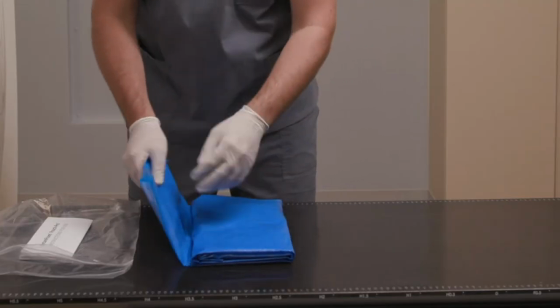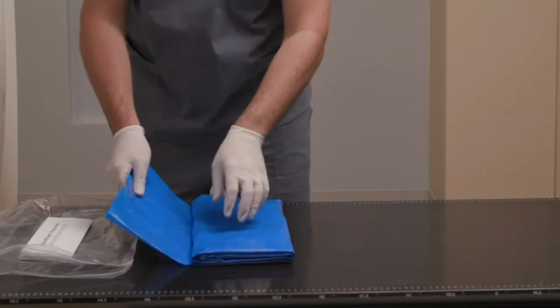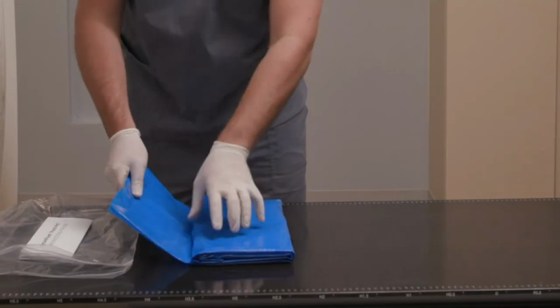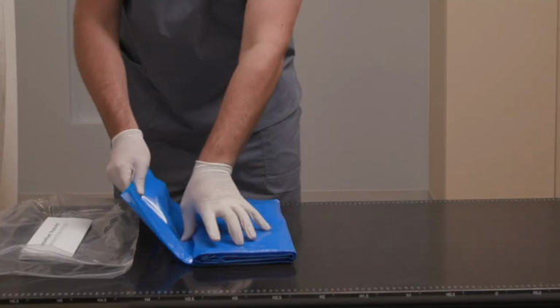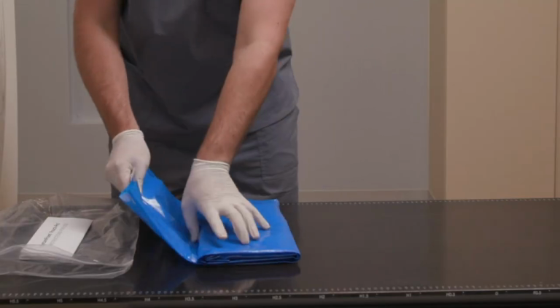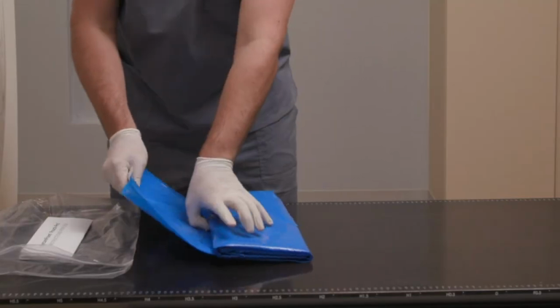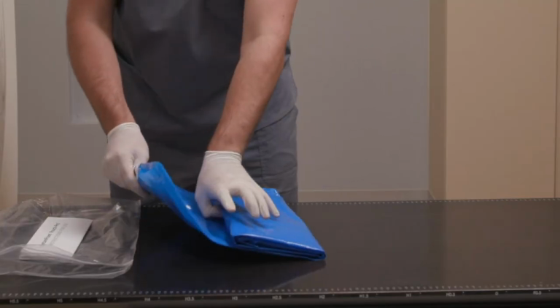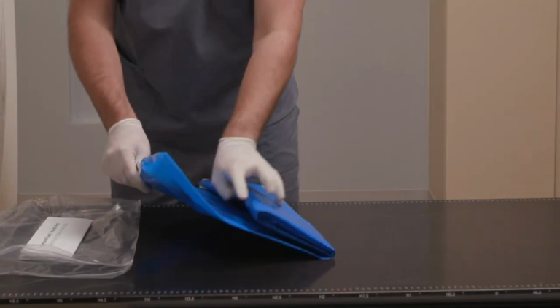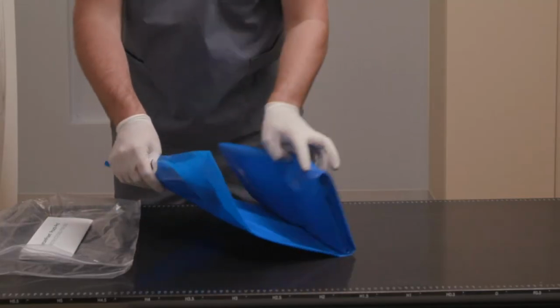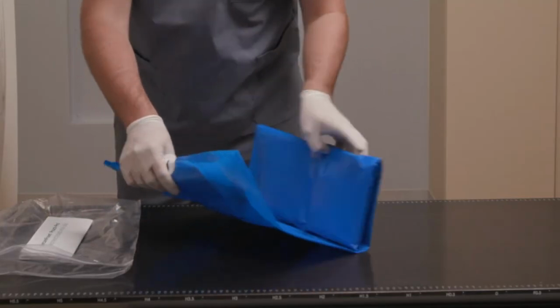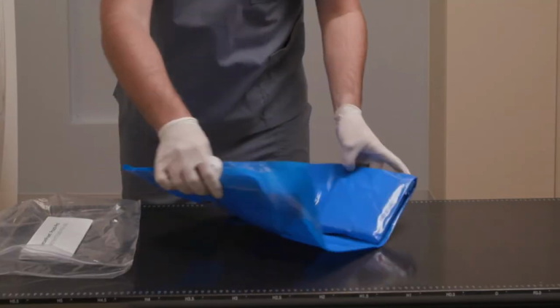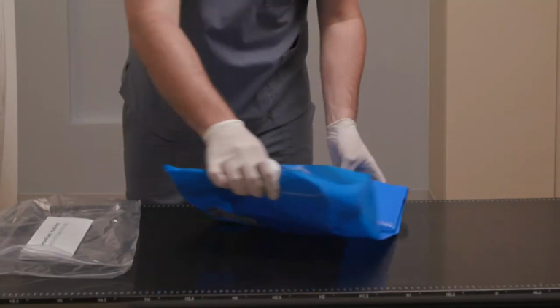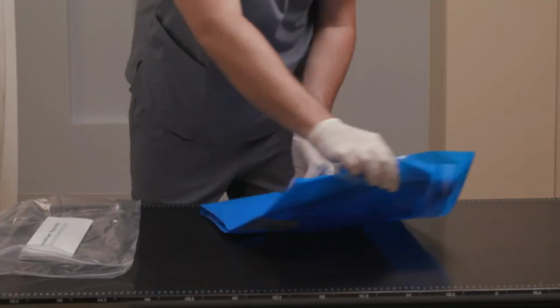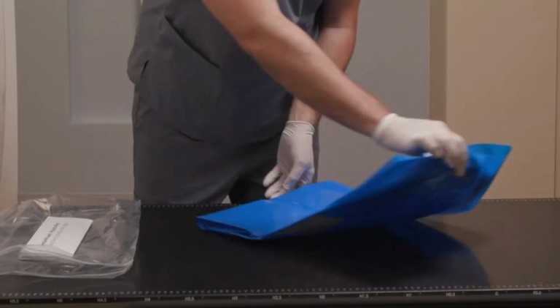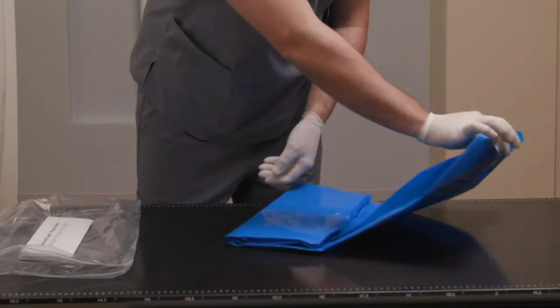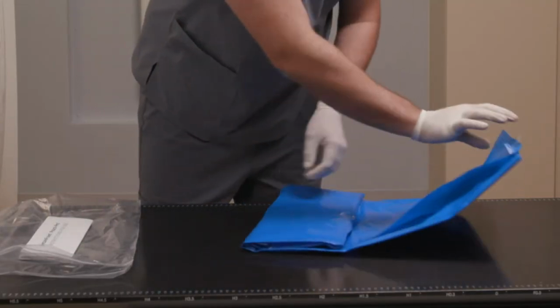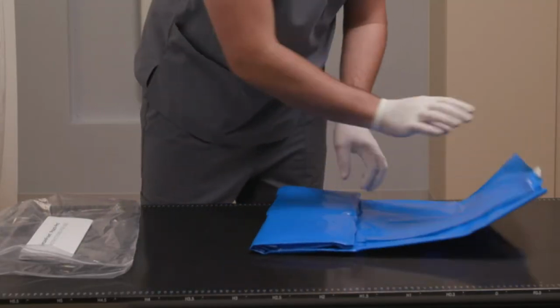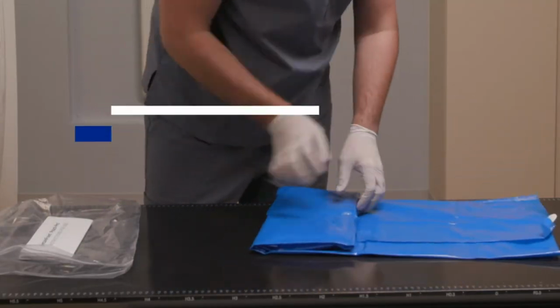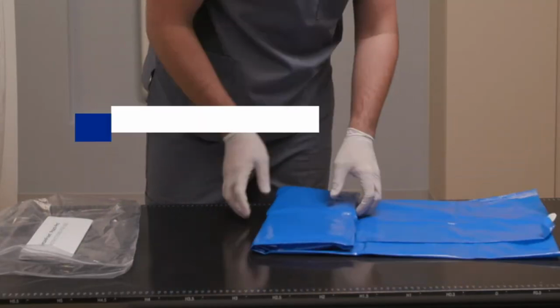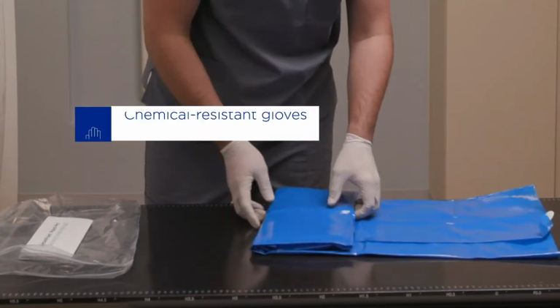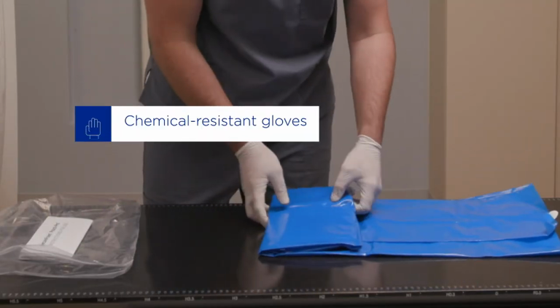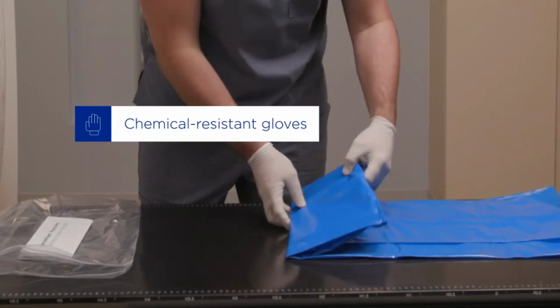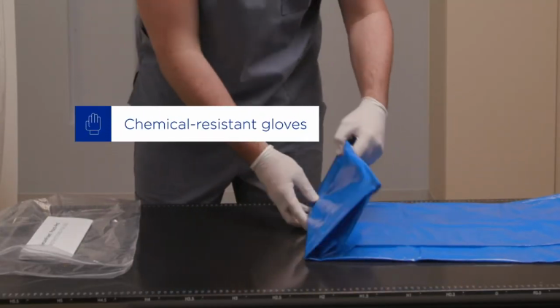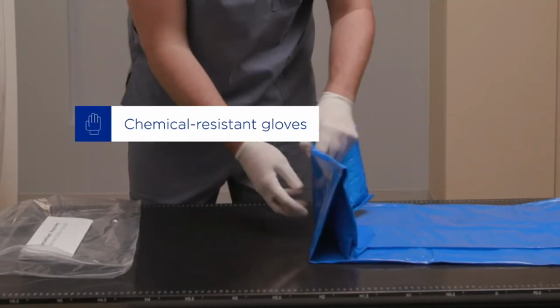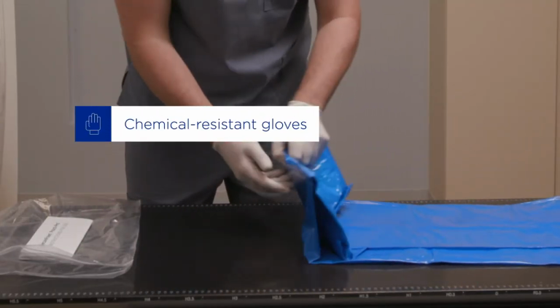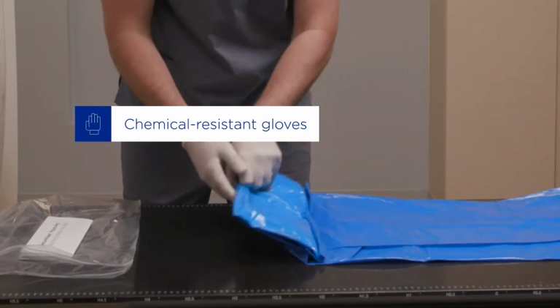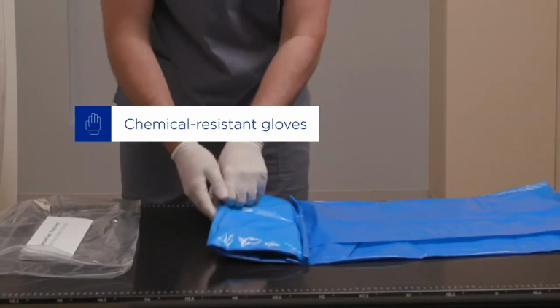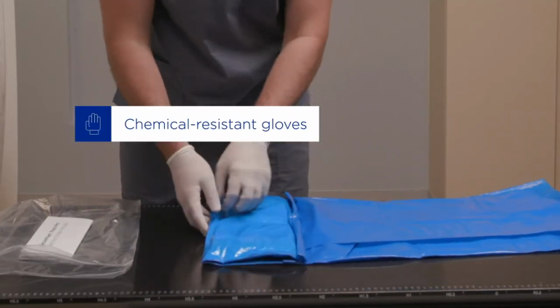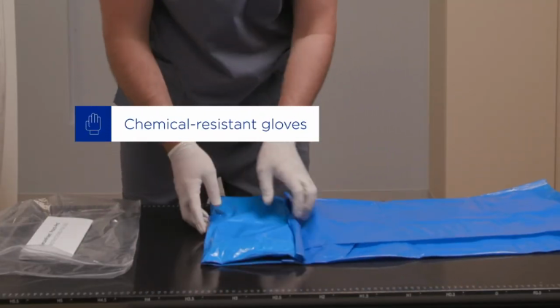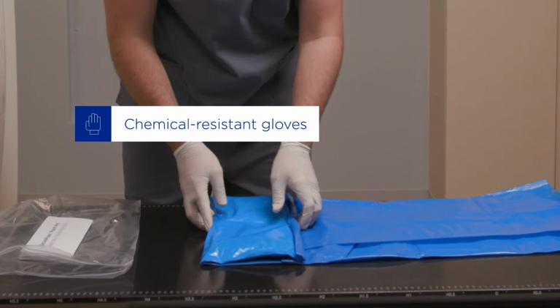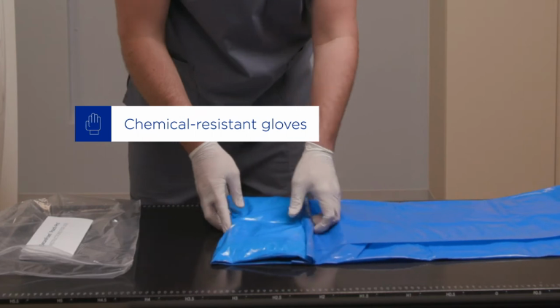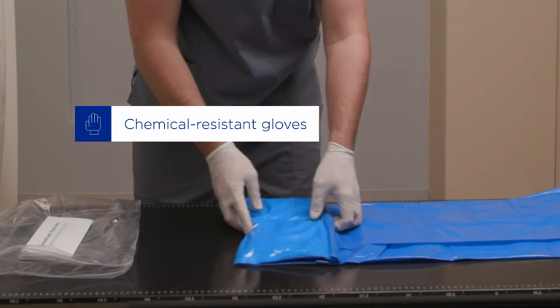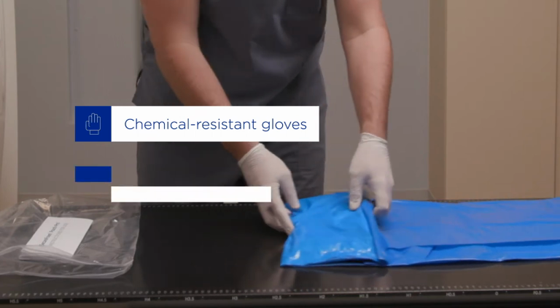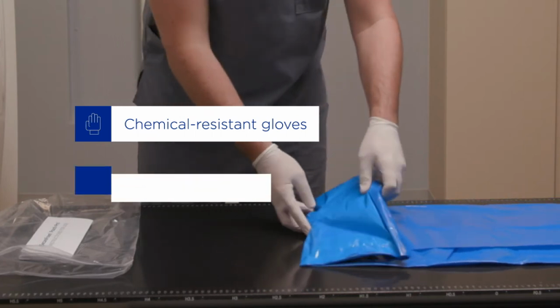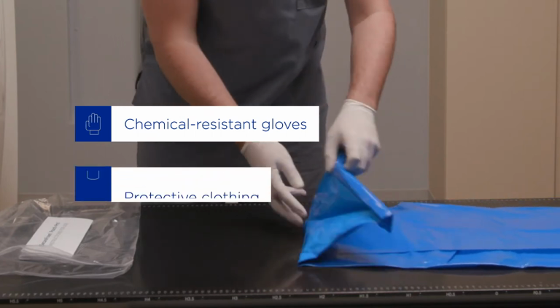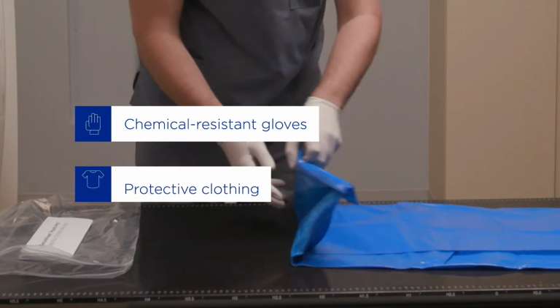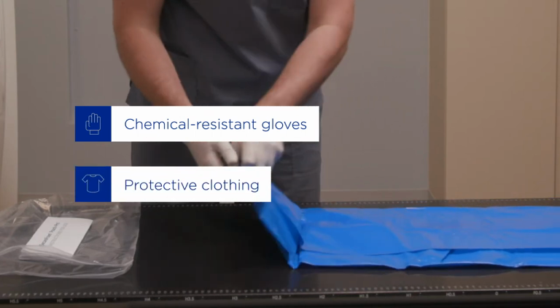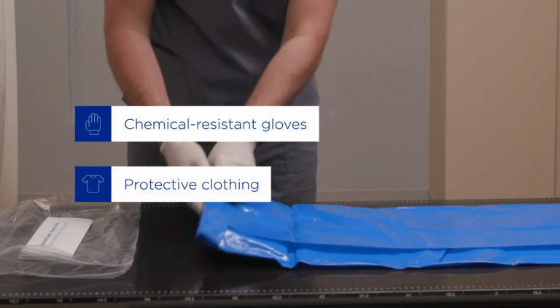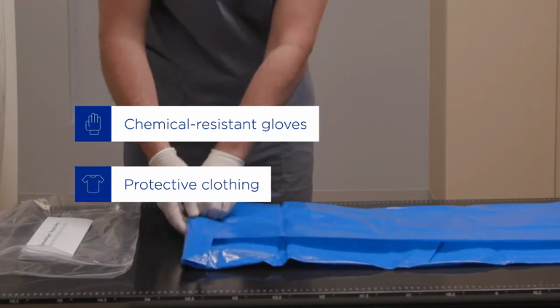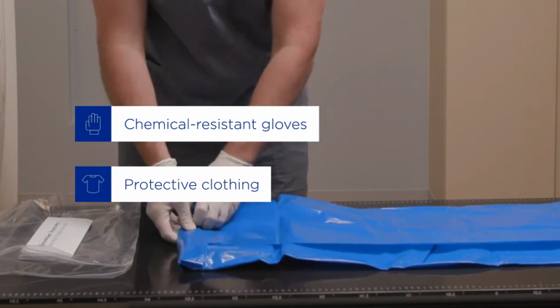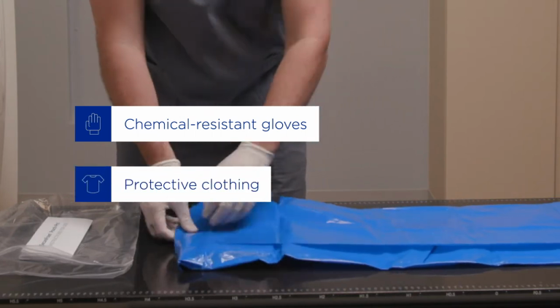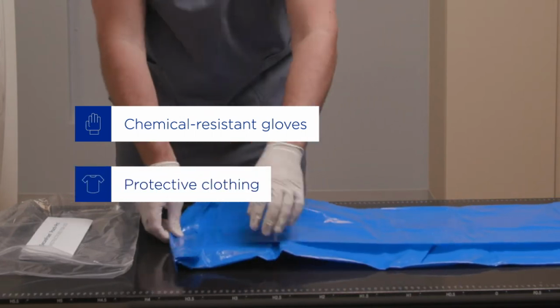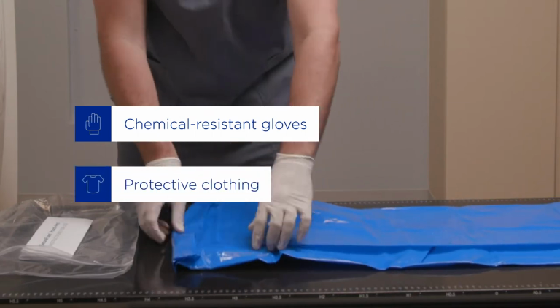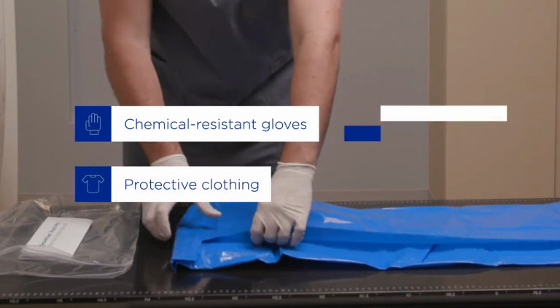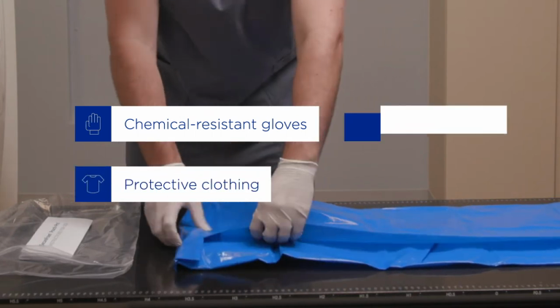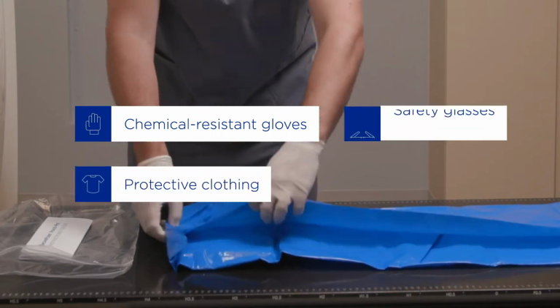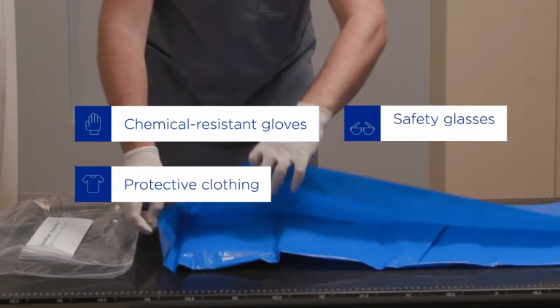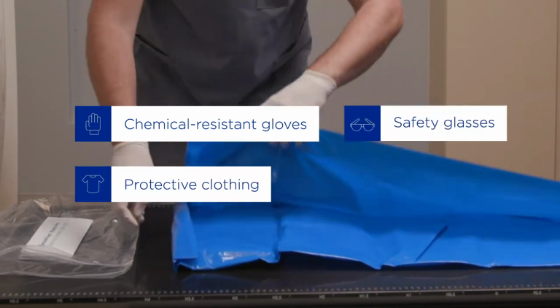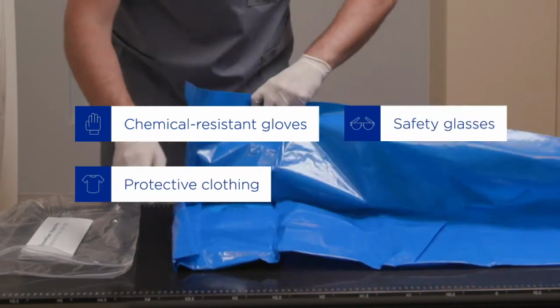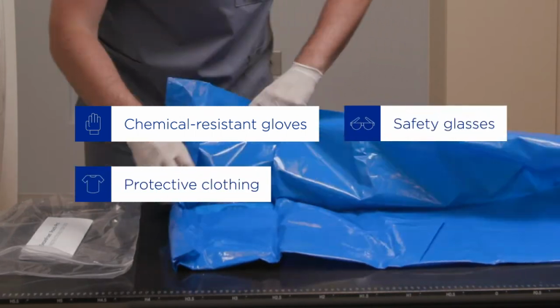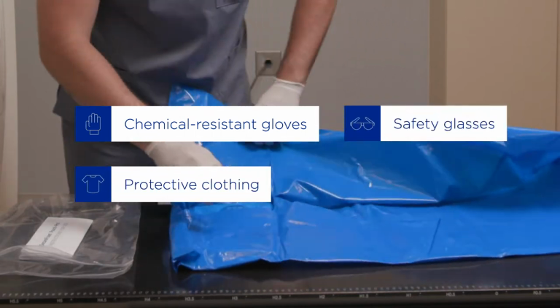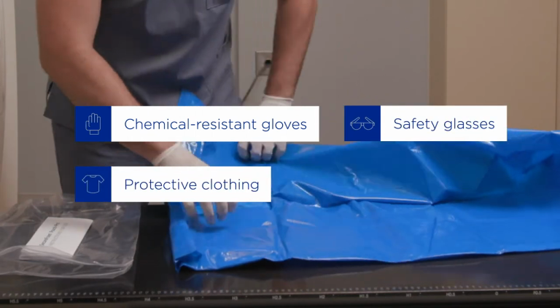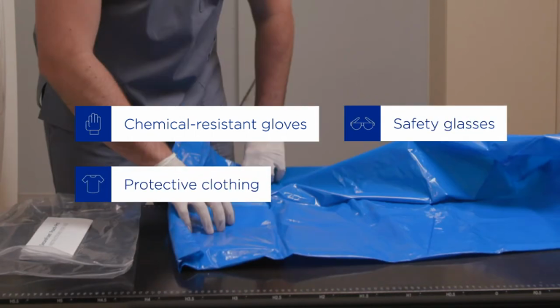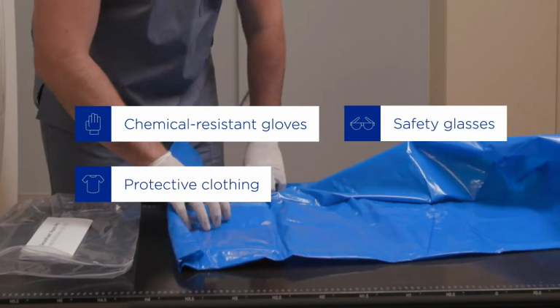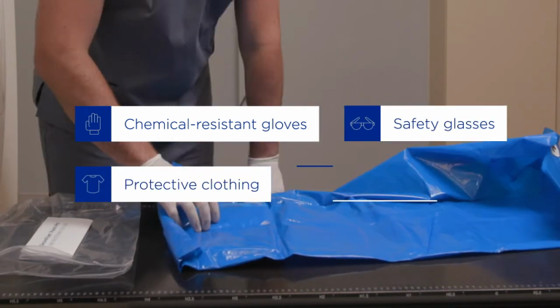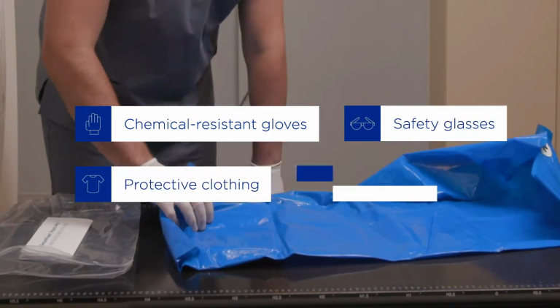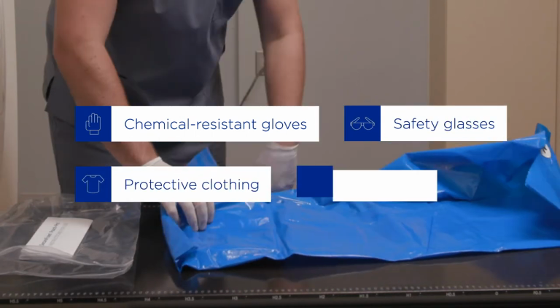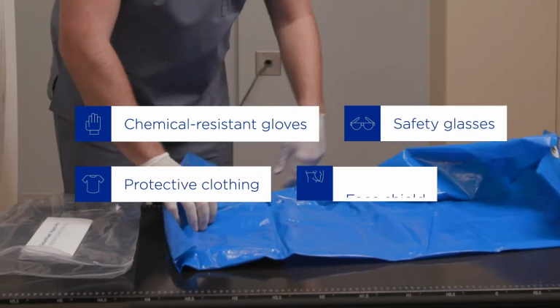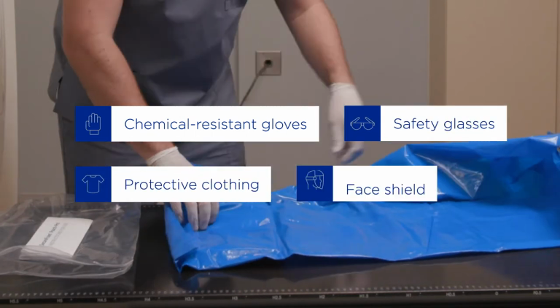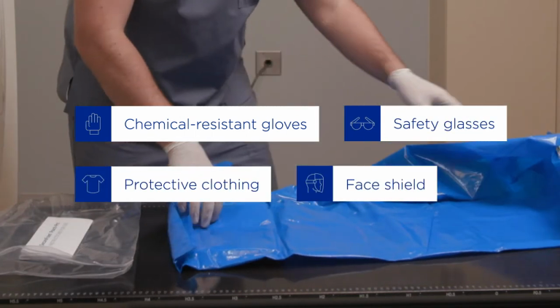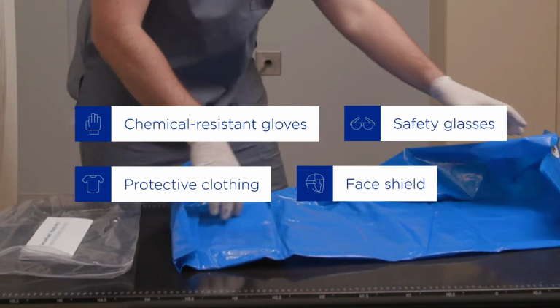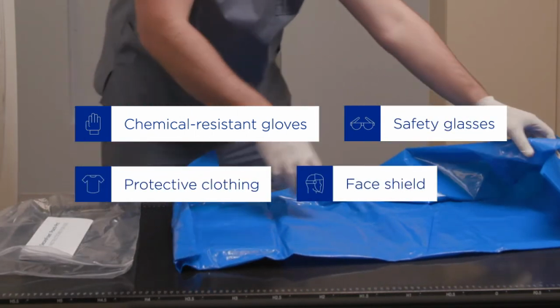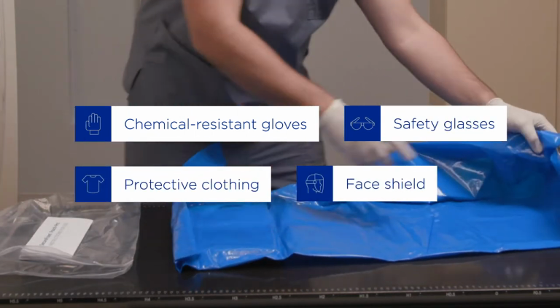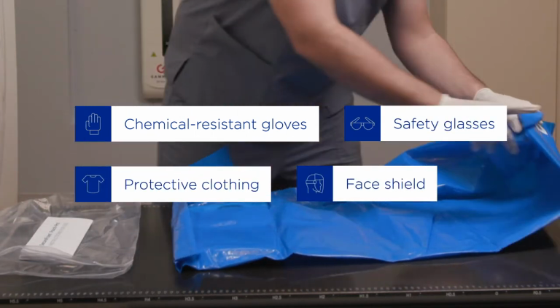Before you begin, make sure you're wearing chemical-resistant gloves, protective clothing, safety glasses, and a face shield.